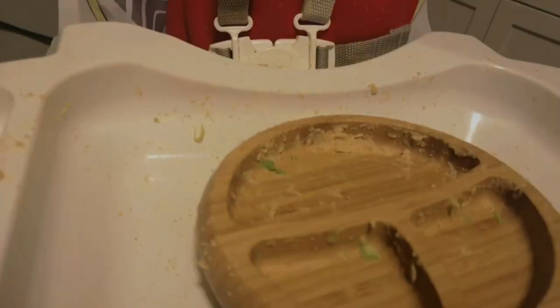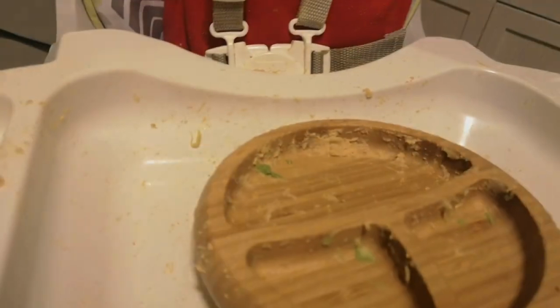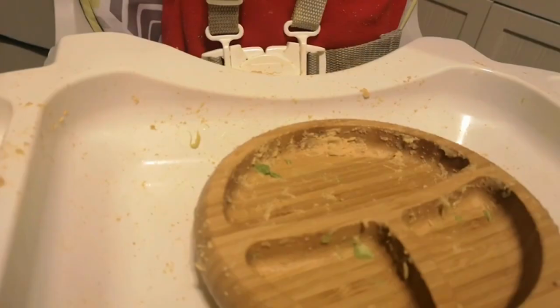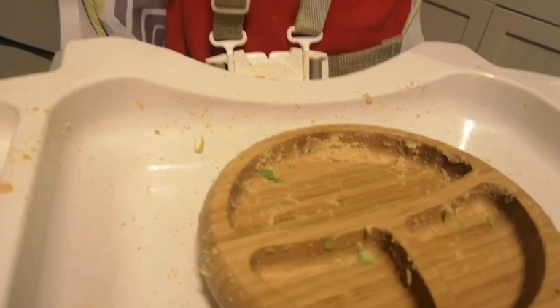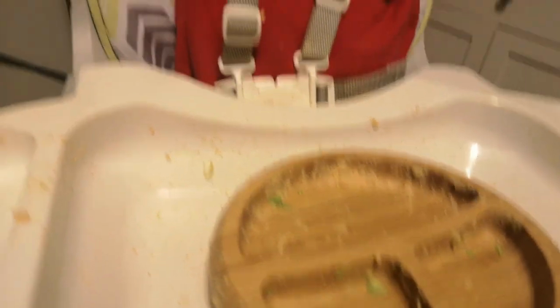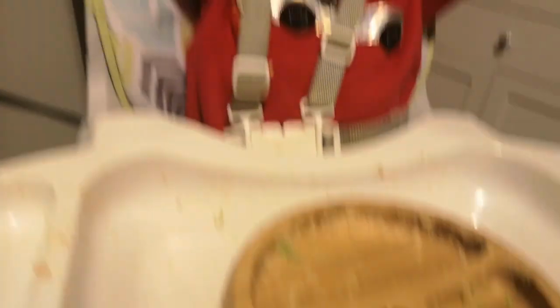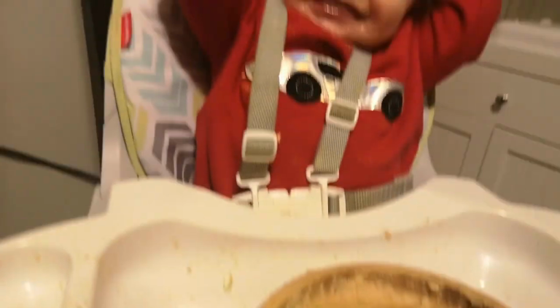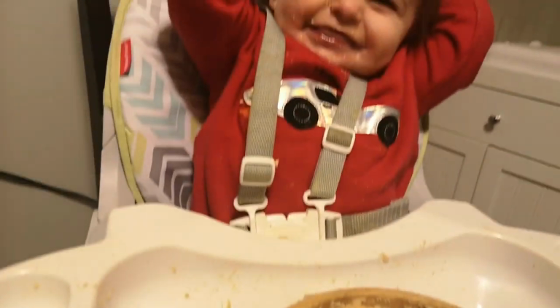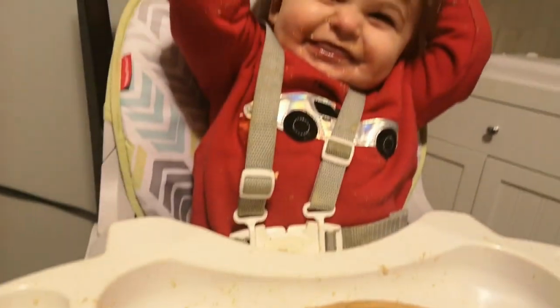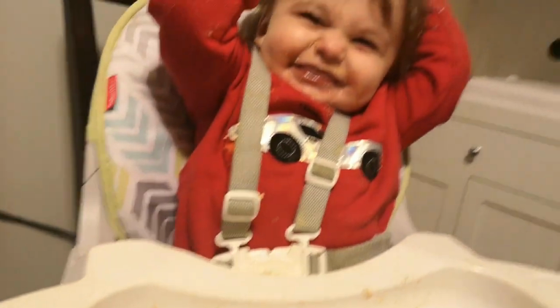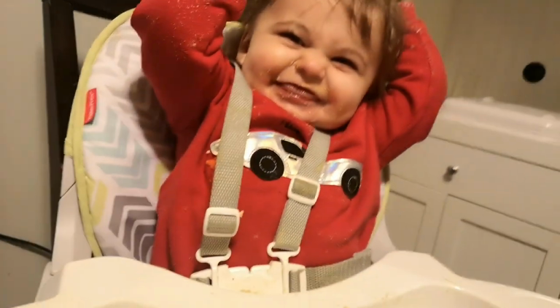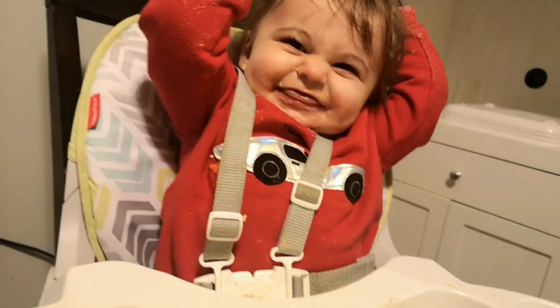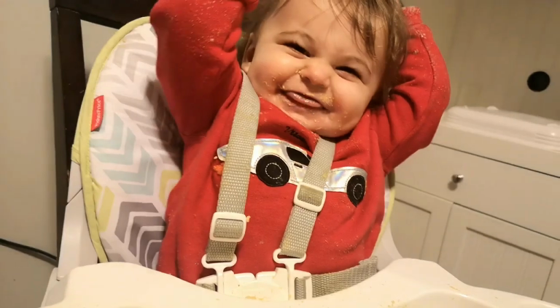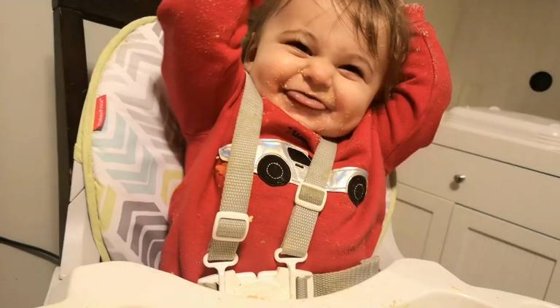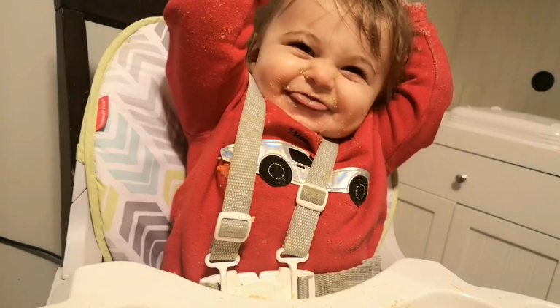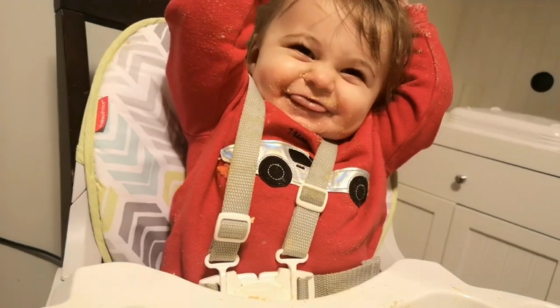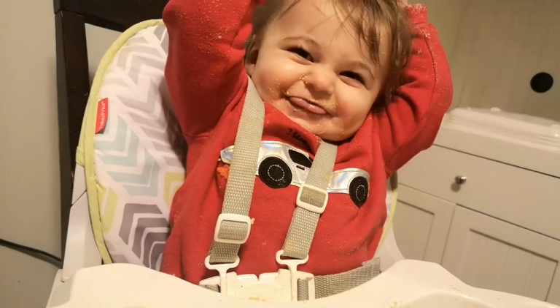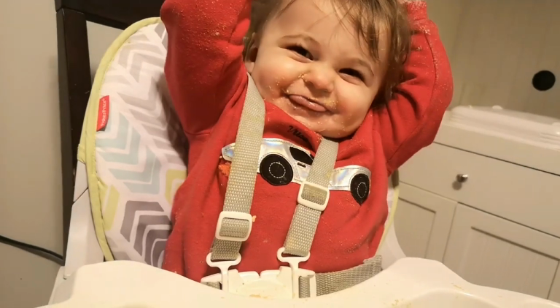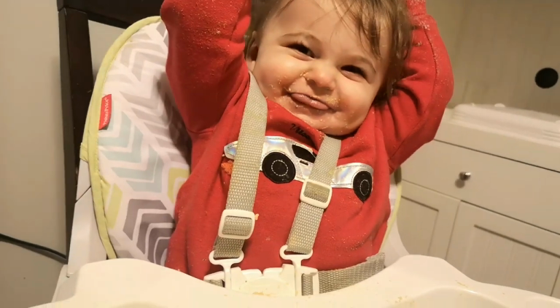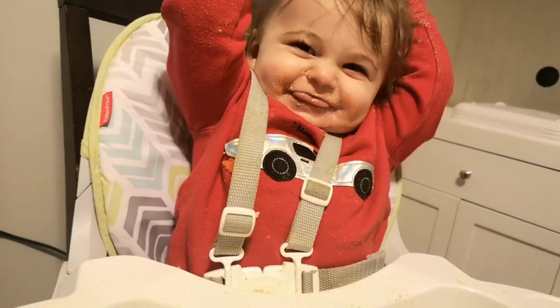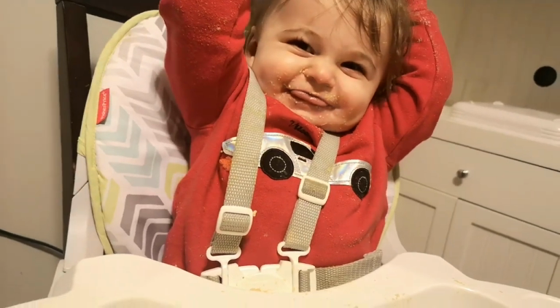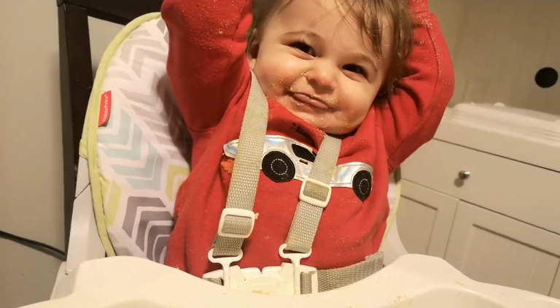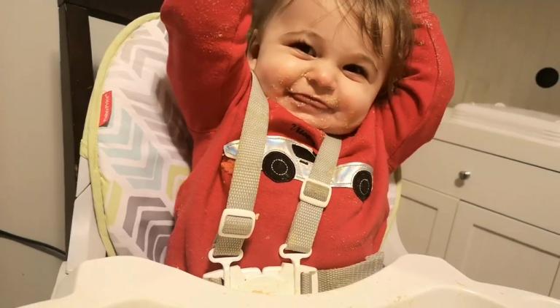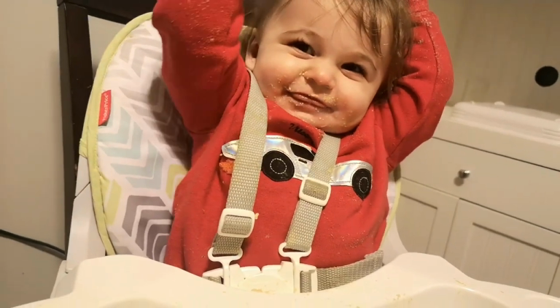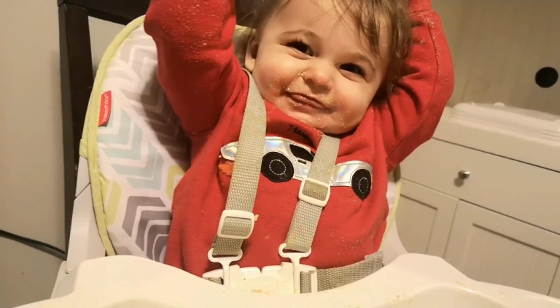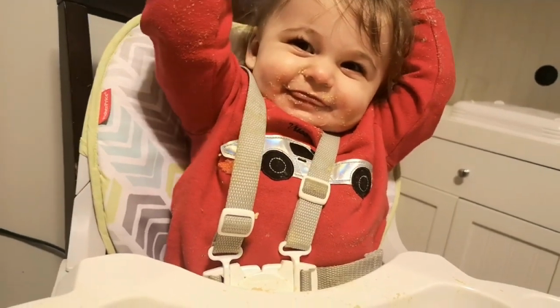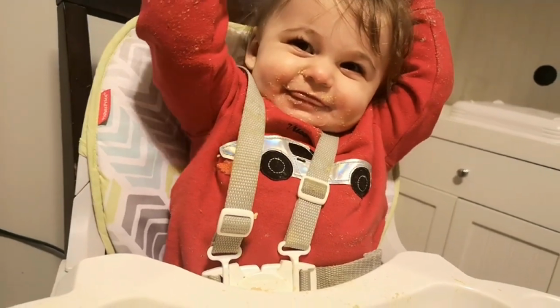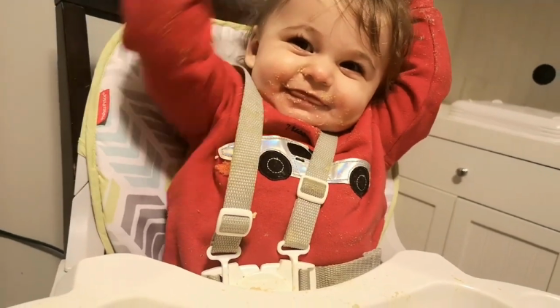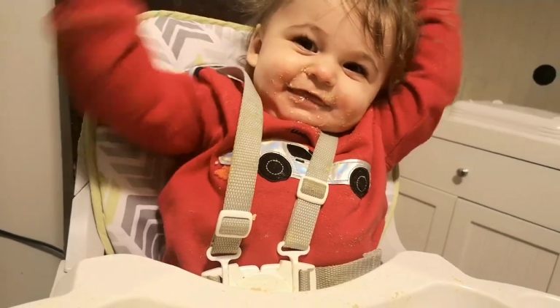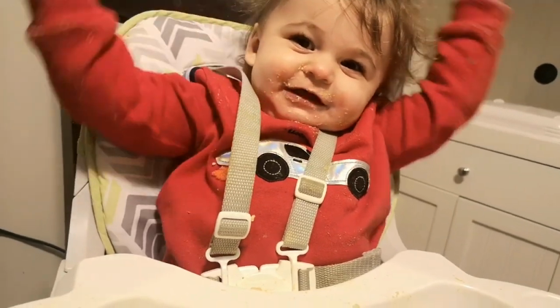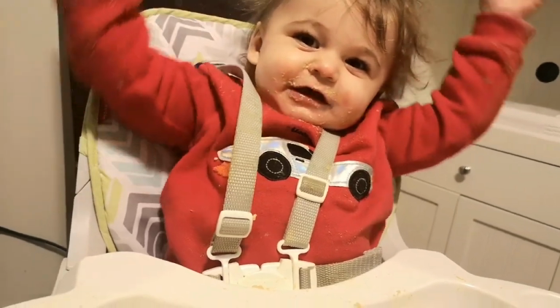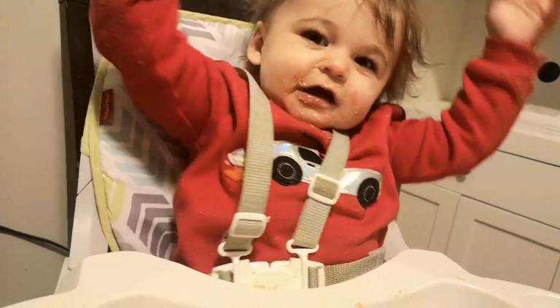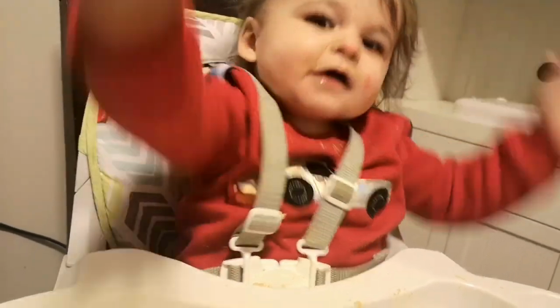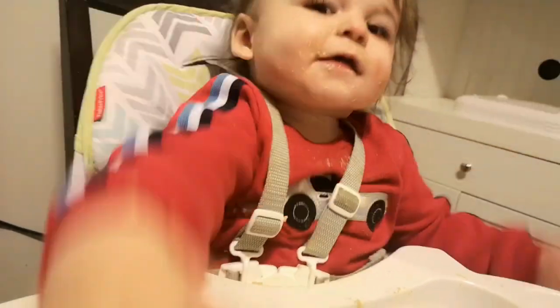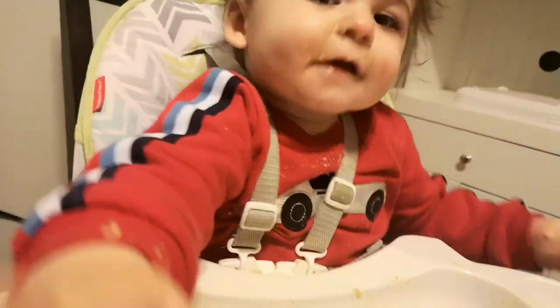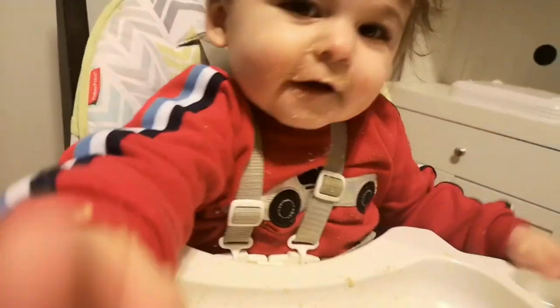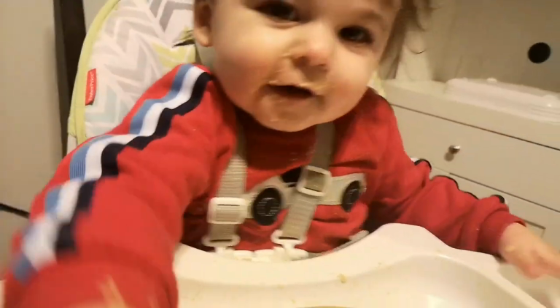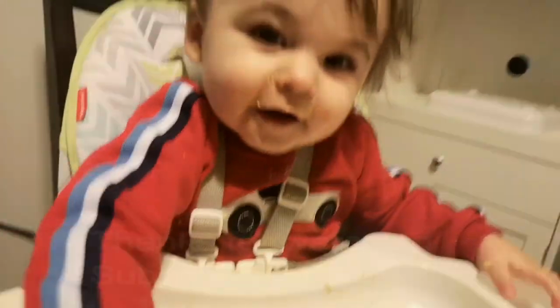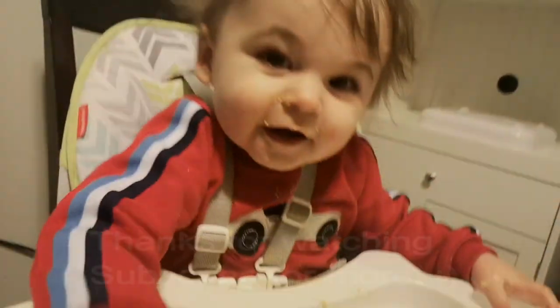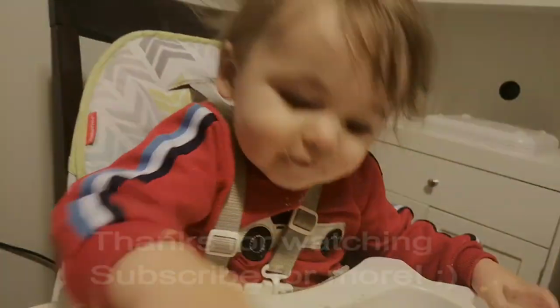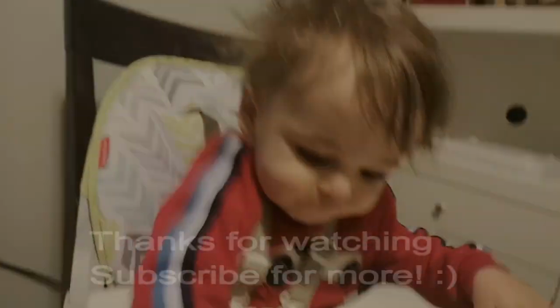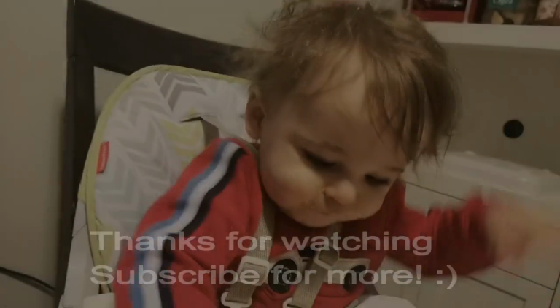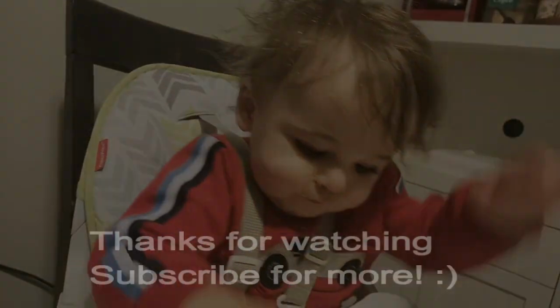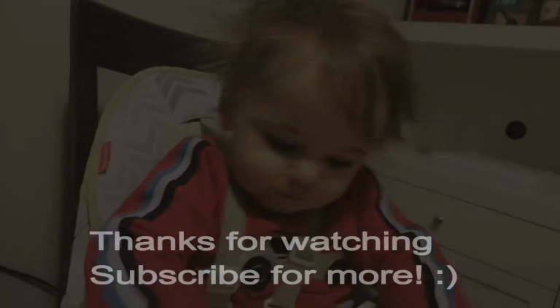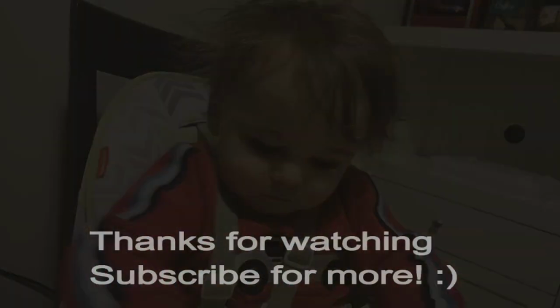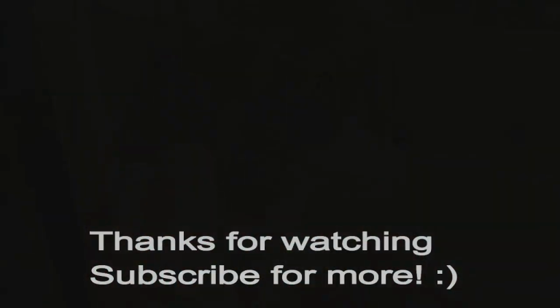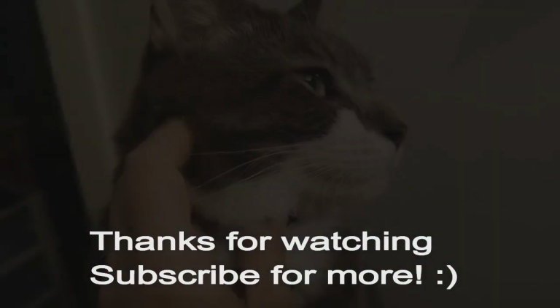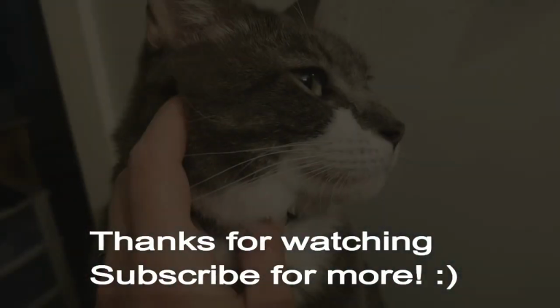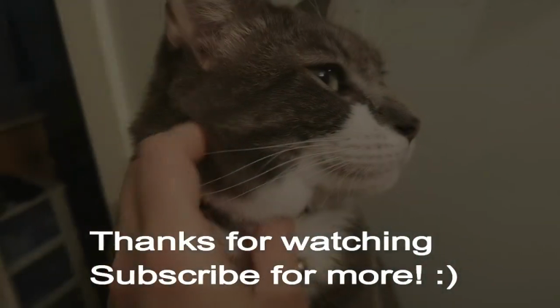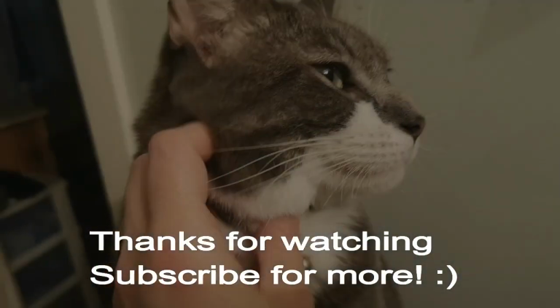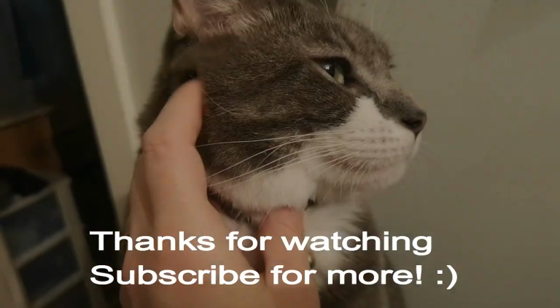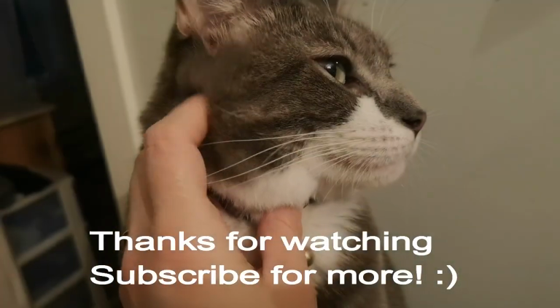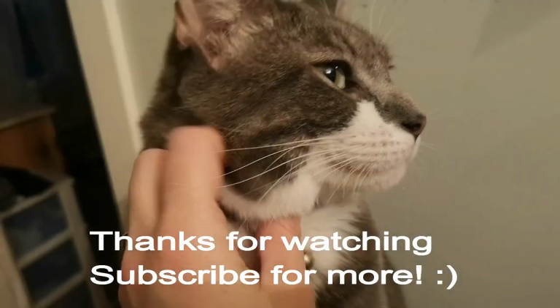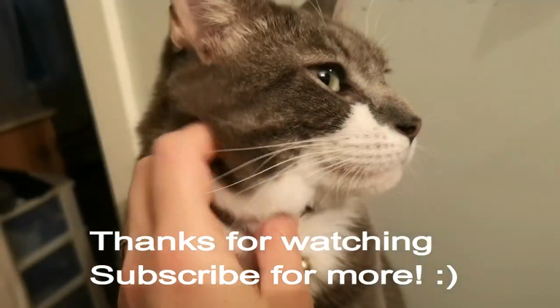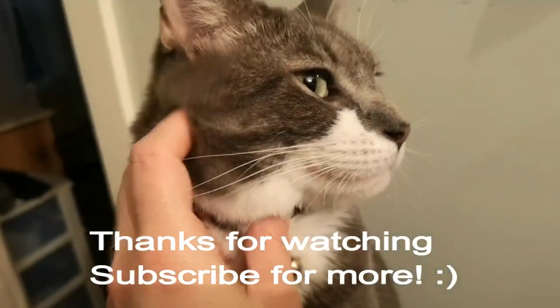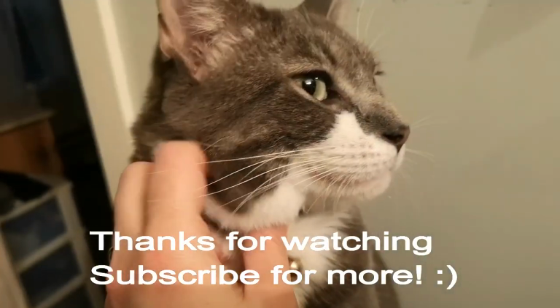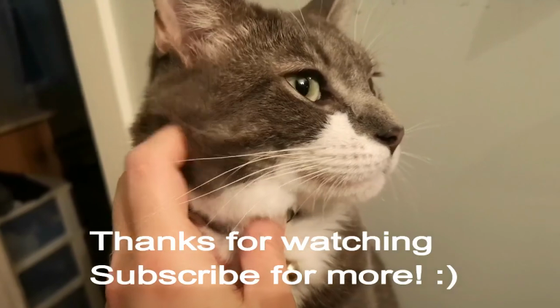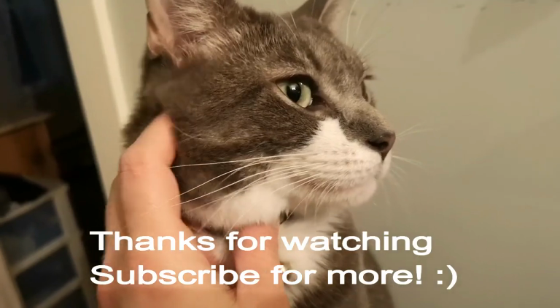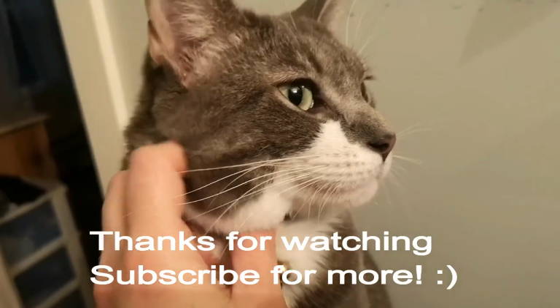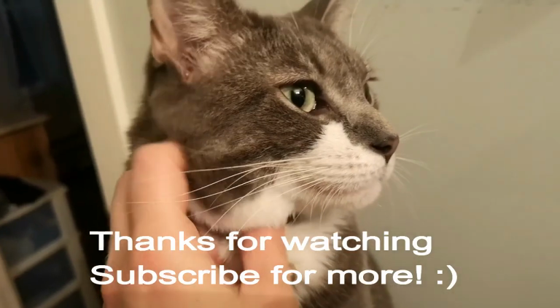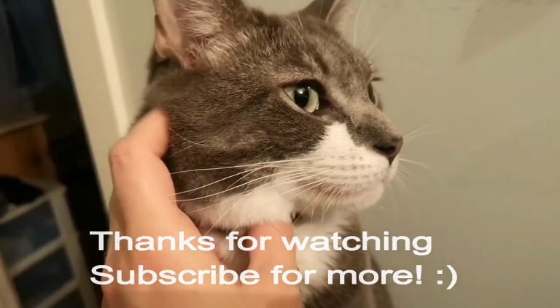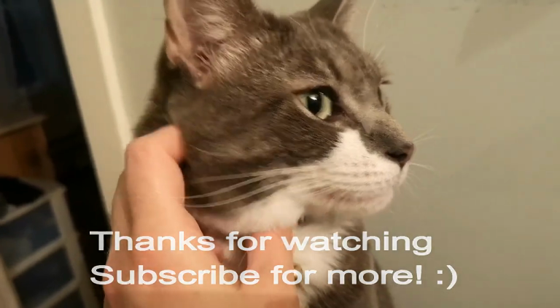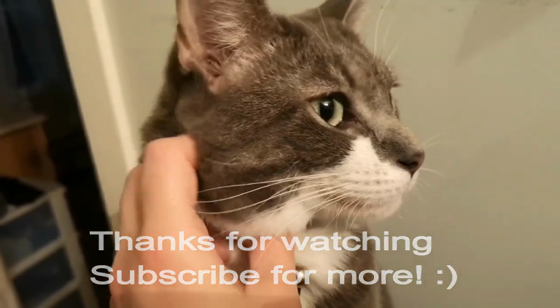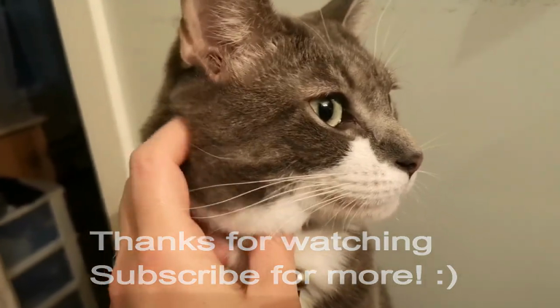I'm working on an uploading schedule so I can be more consistent with videos. Thank you so much for watching and have a good week everyone, bye!